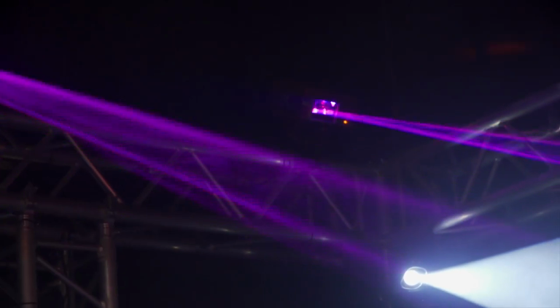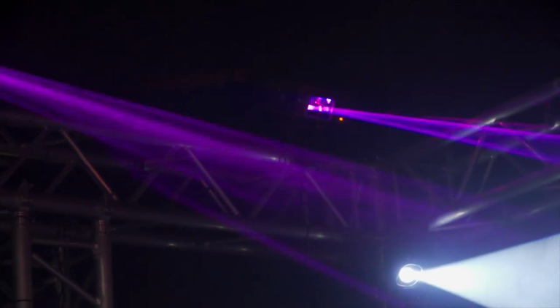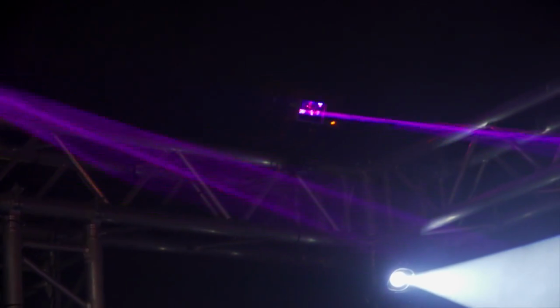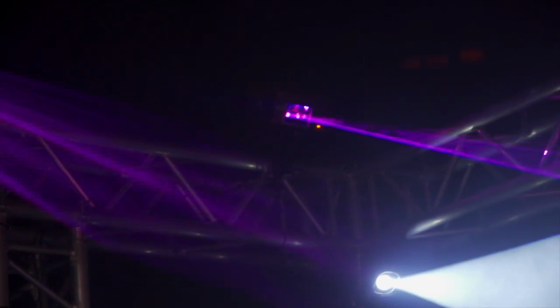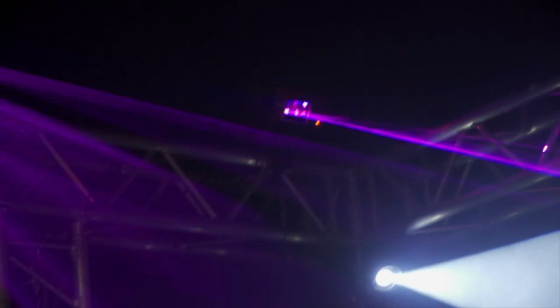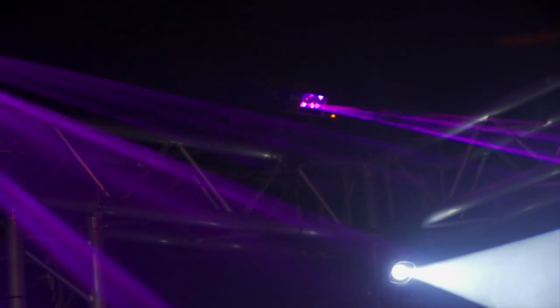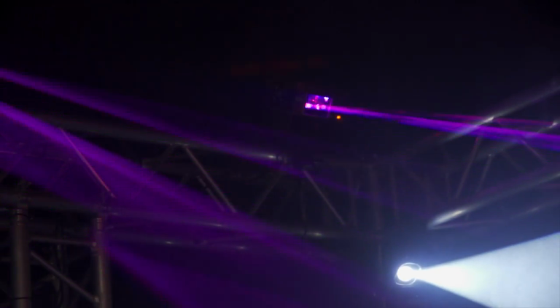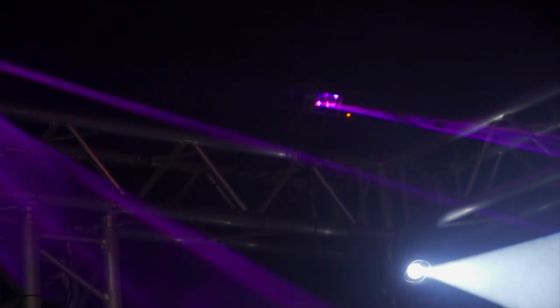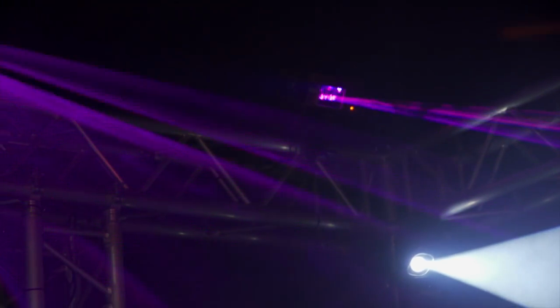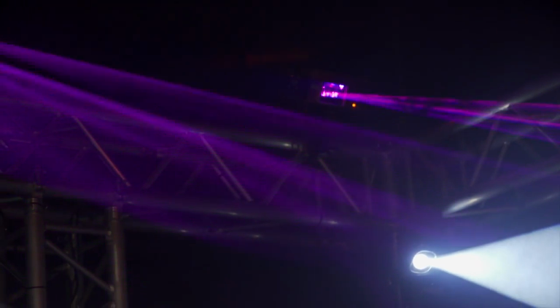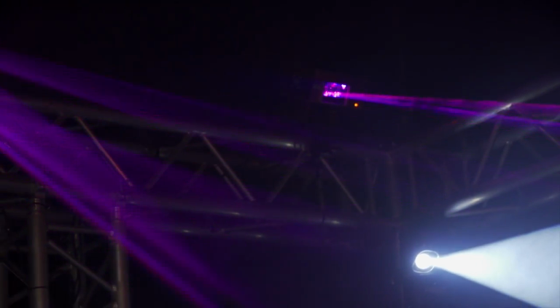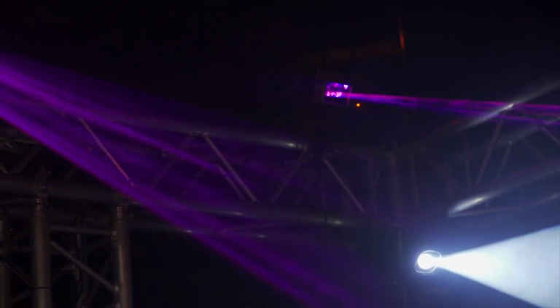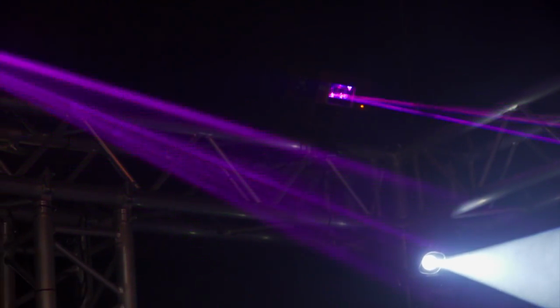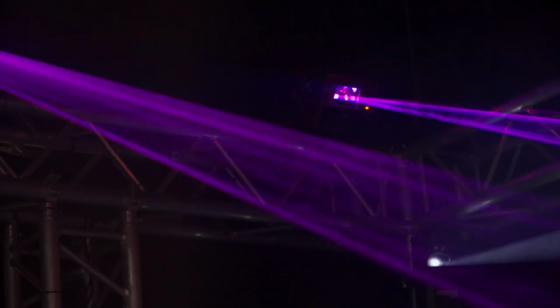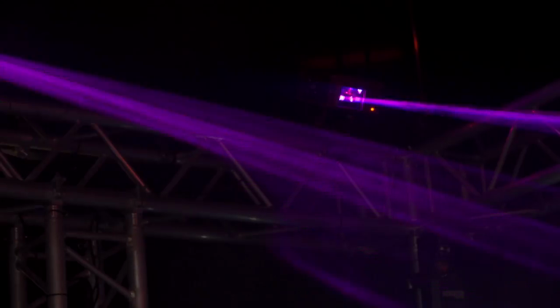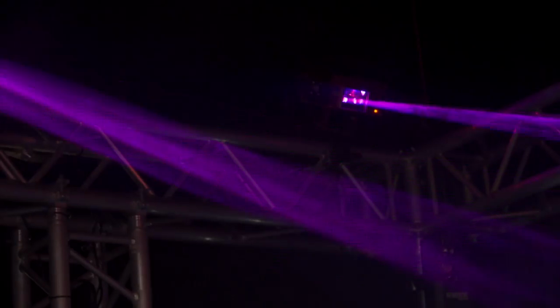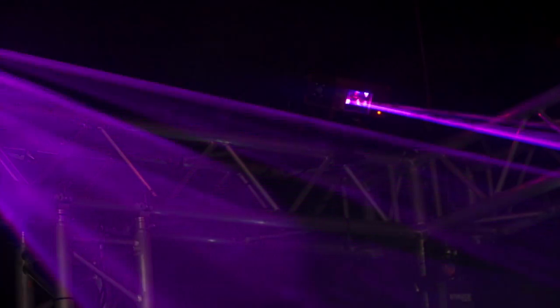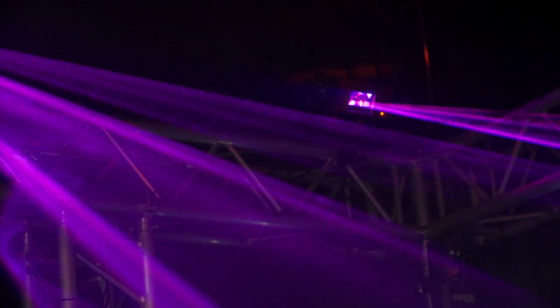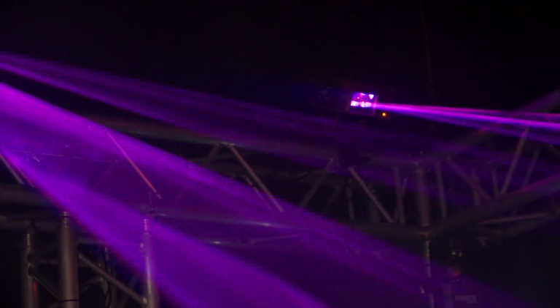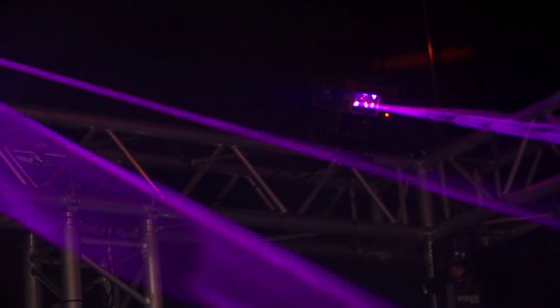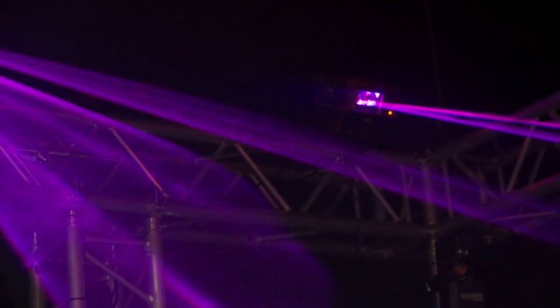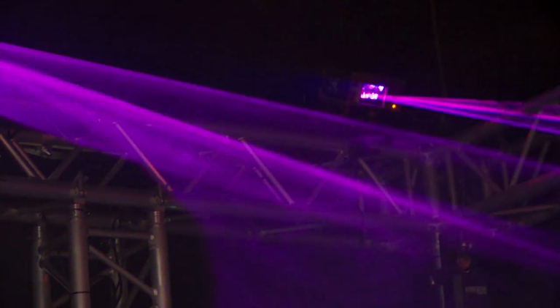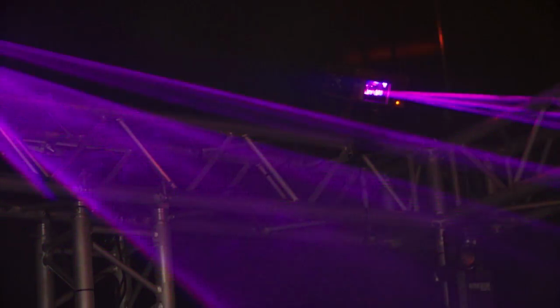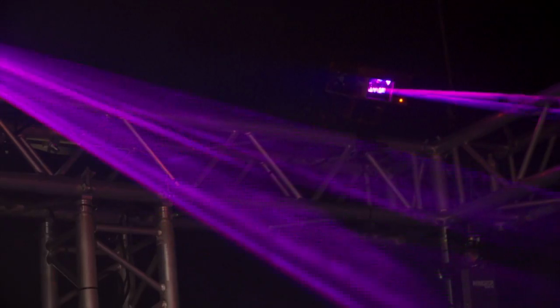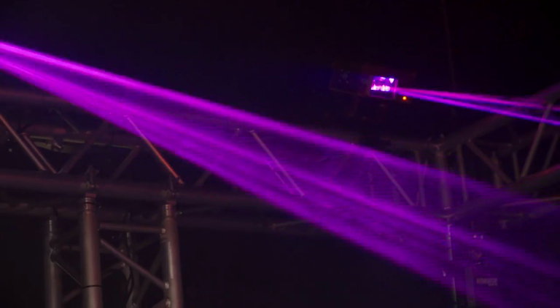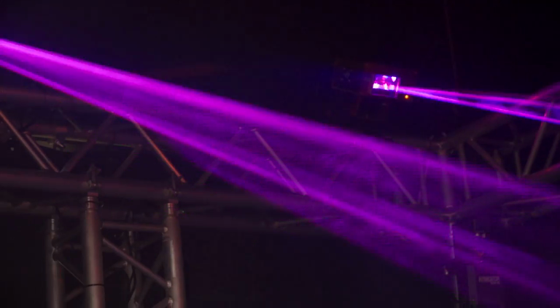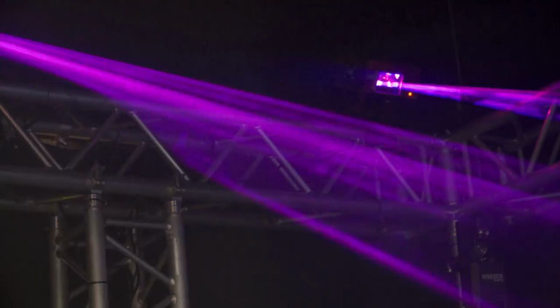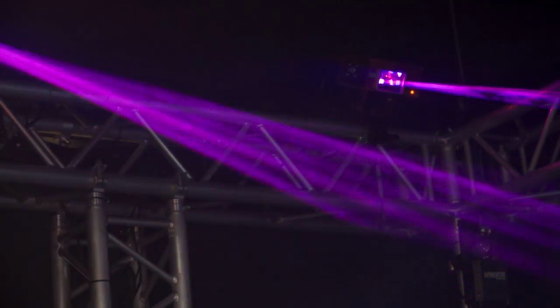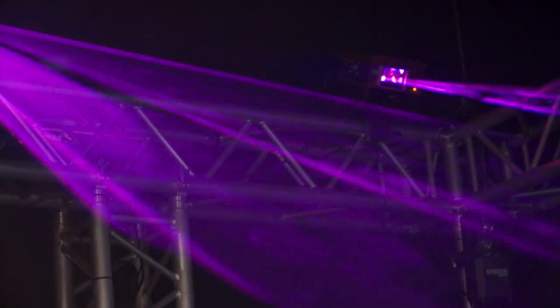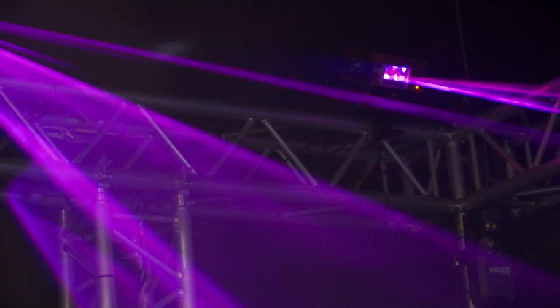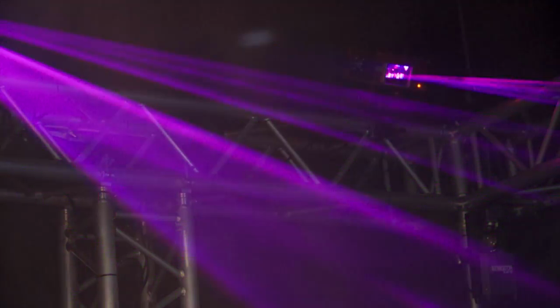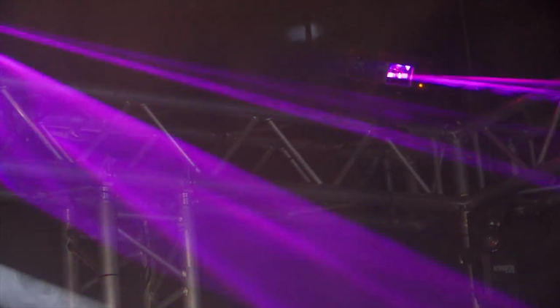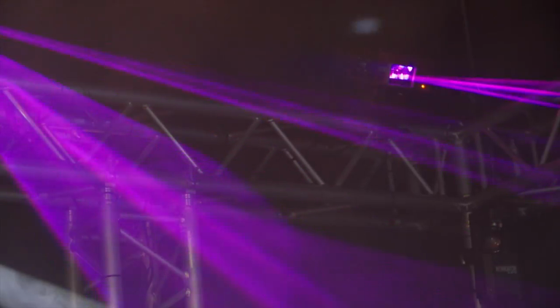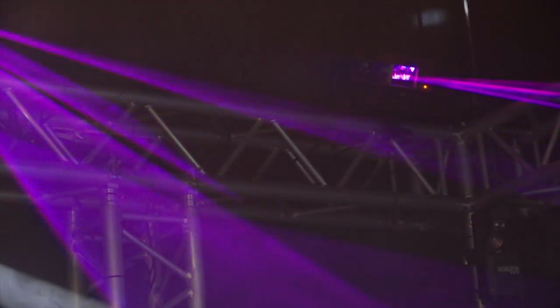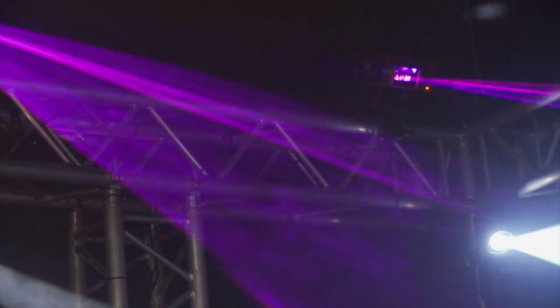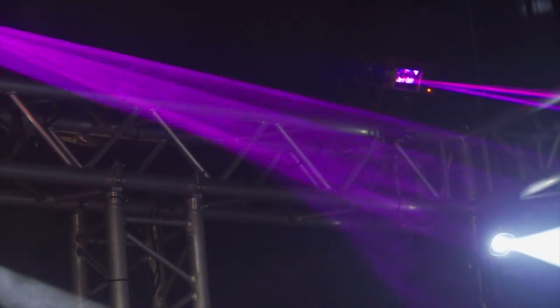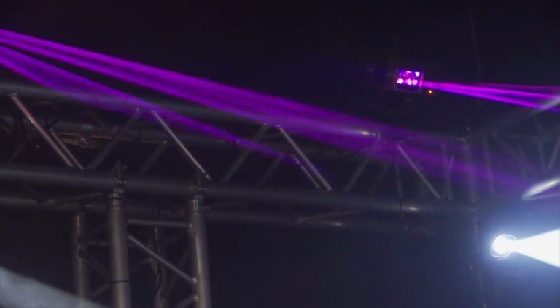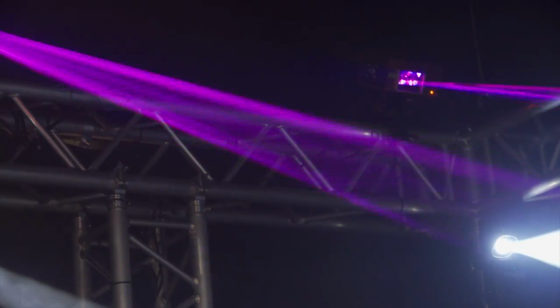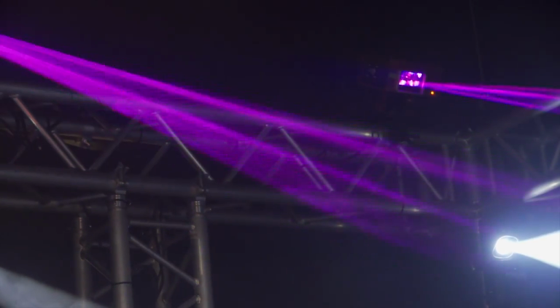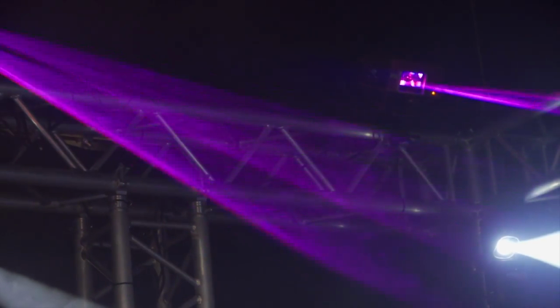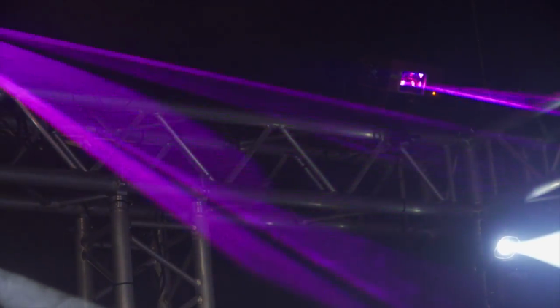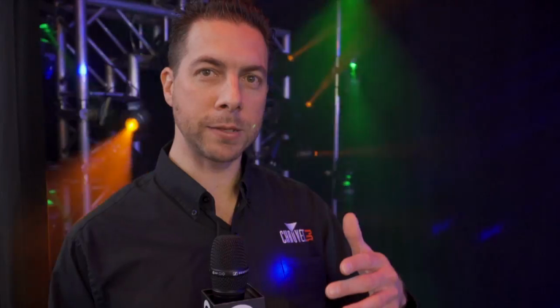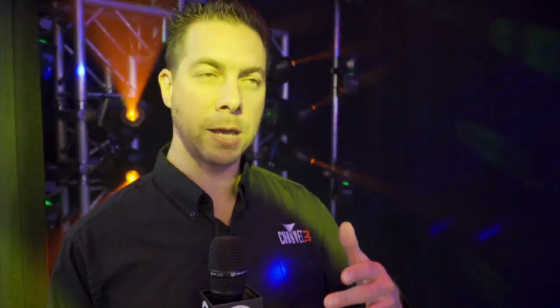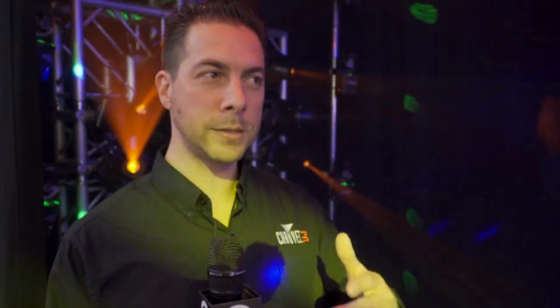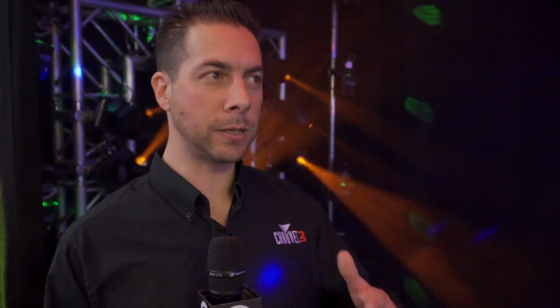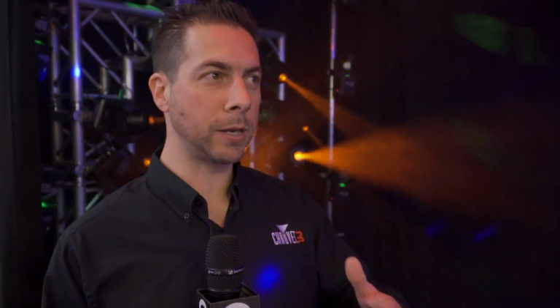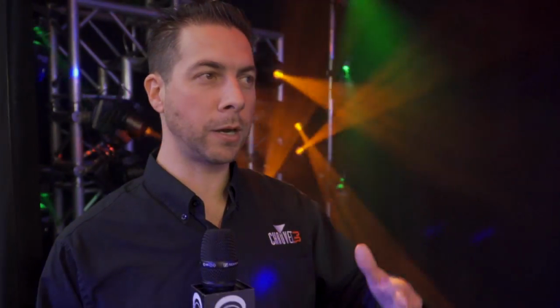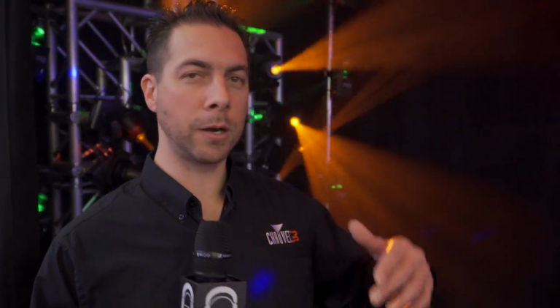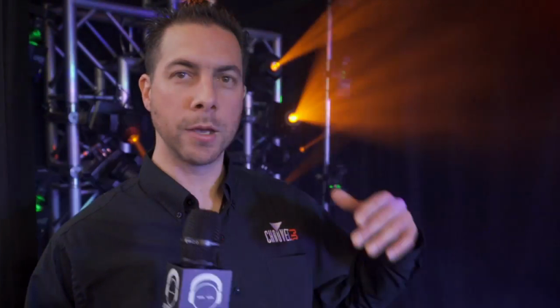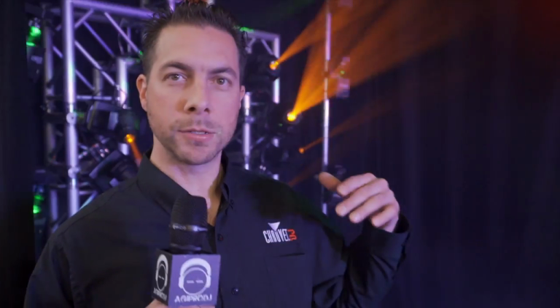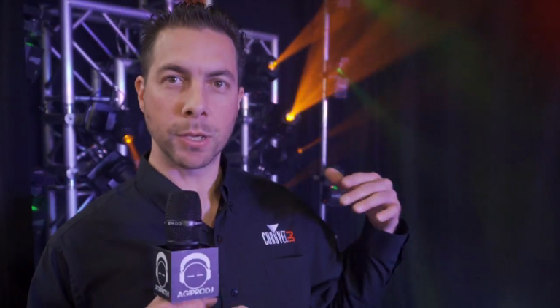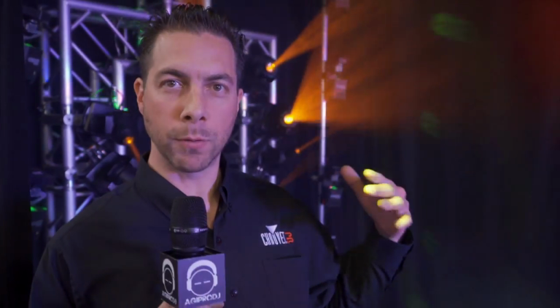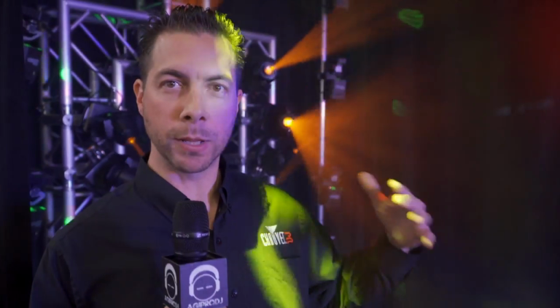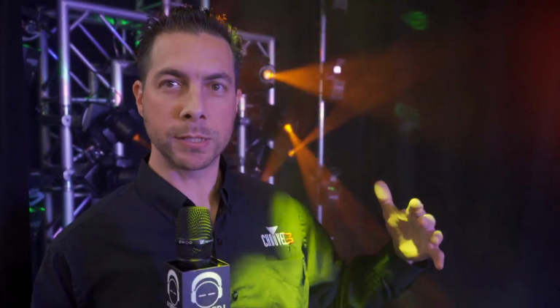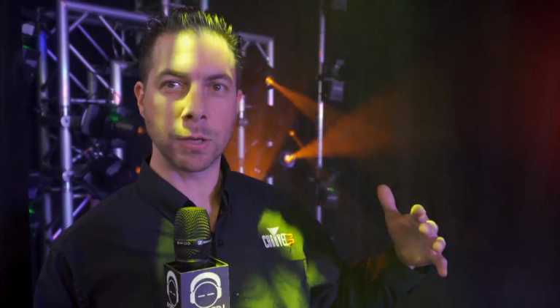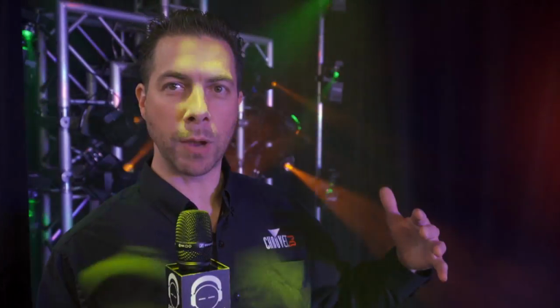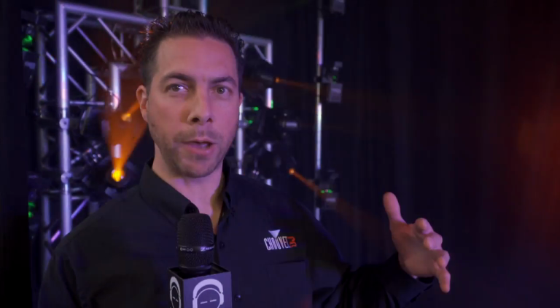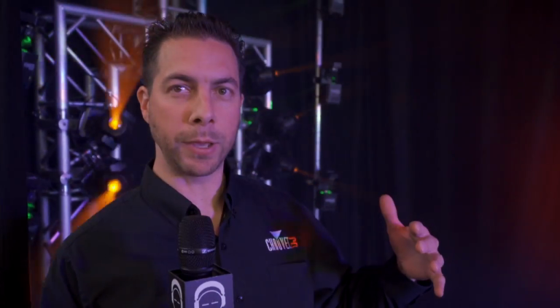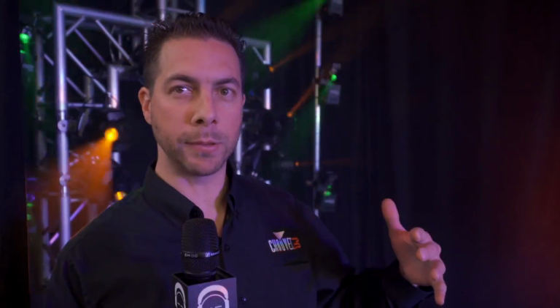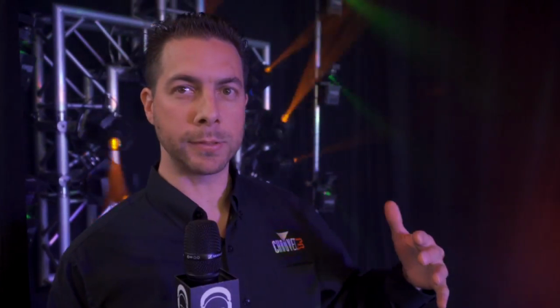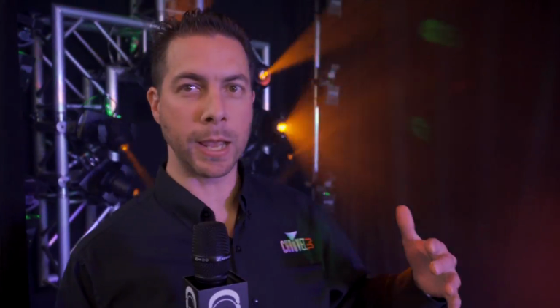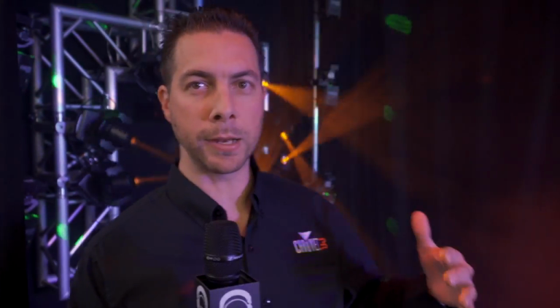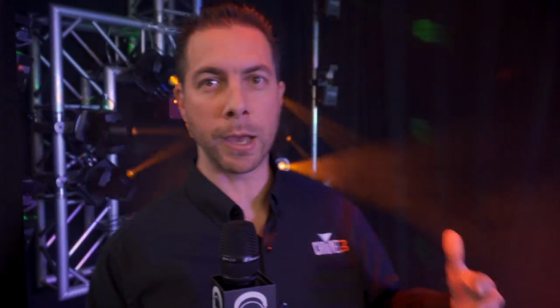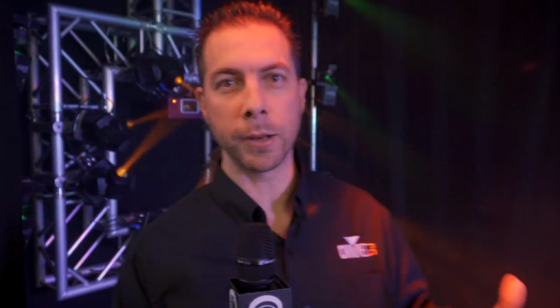Welcome to the darkroom here at Chauvet DJ's booth at NAMM 2019. We've got all of our multi-effects lights in here, so you can really see how they stand out.